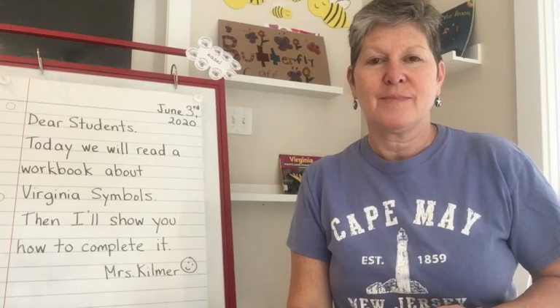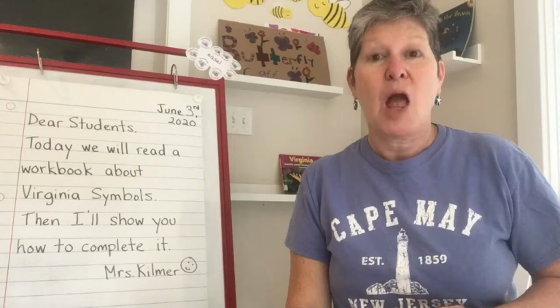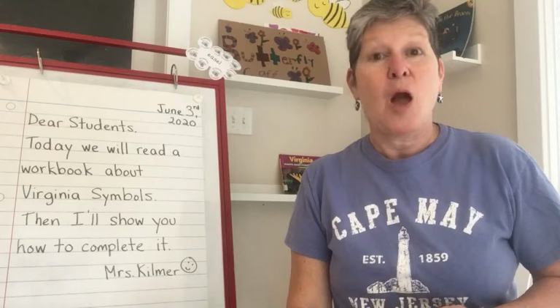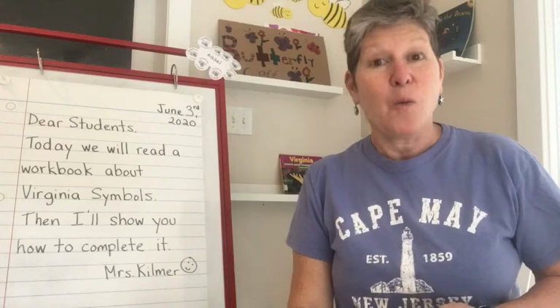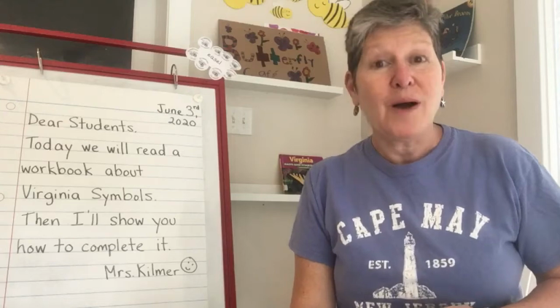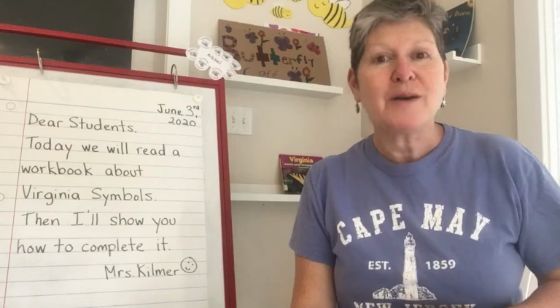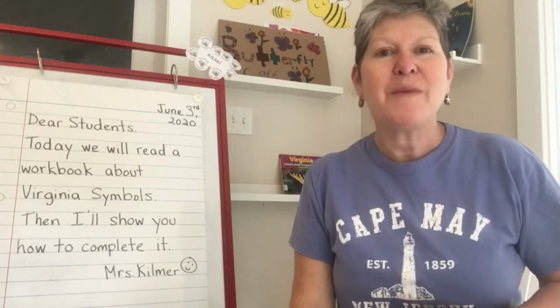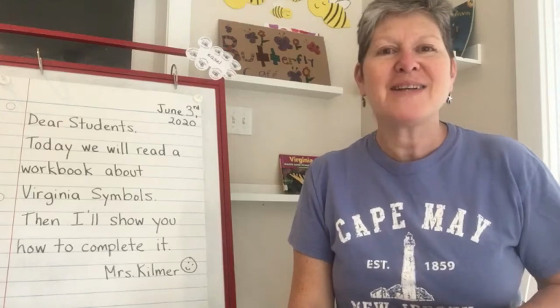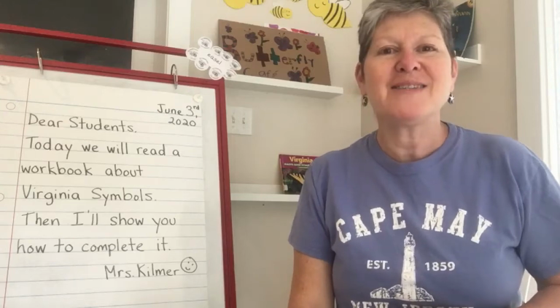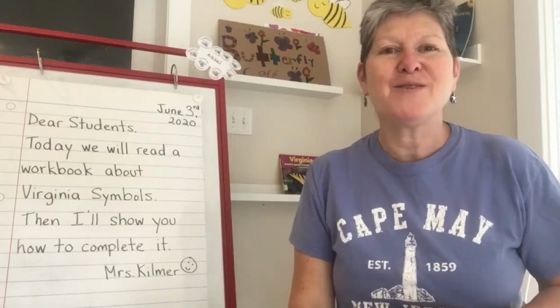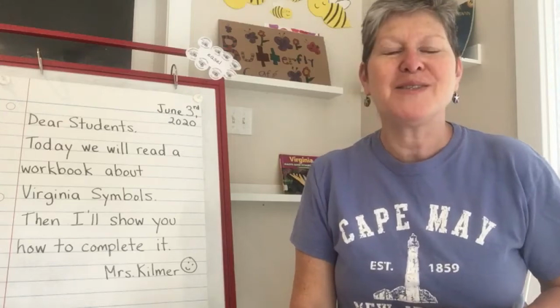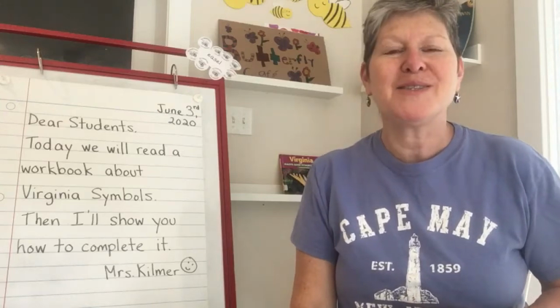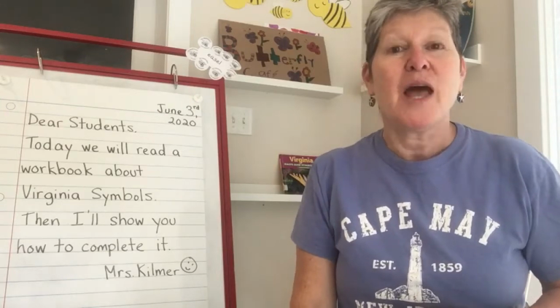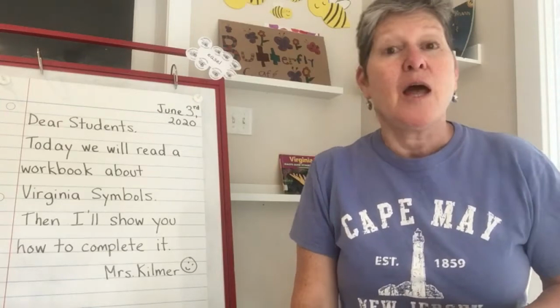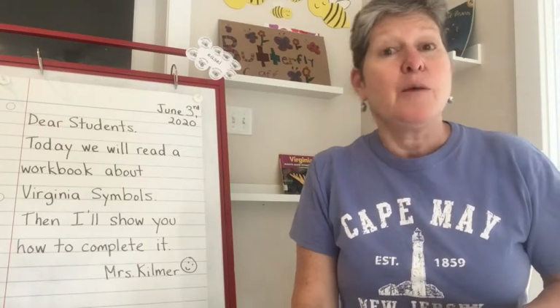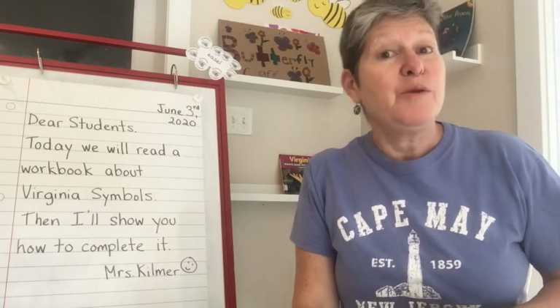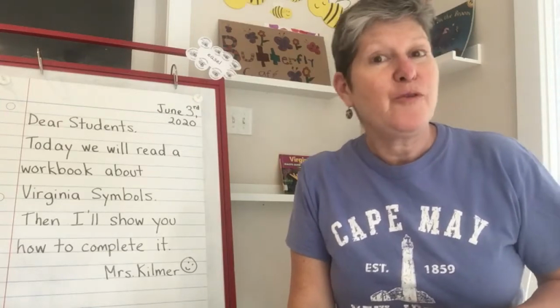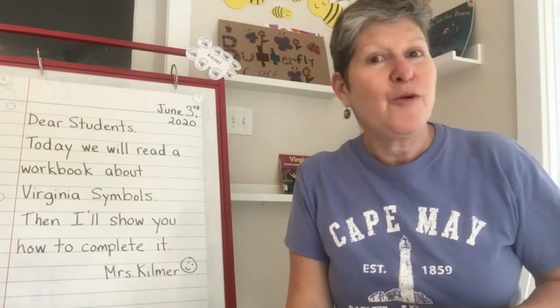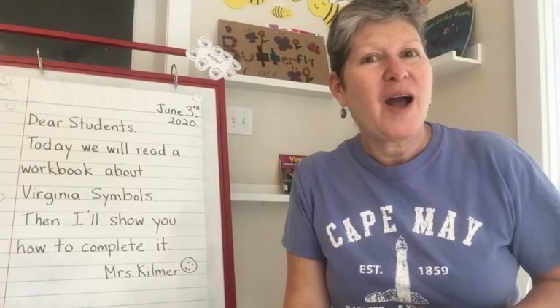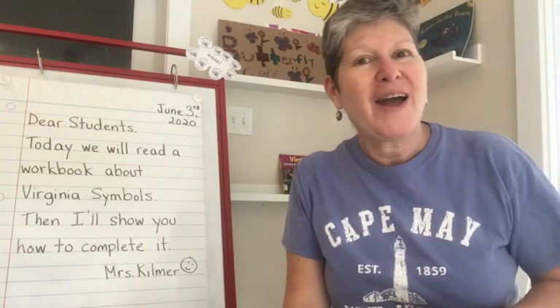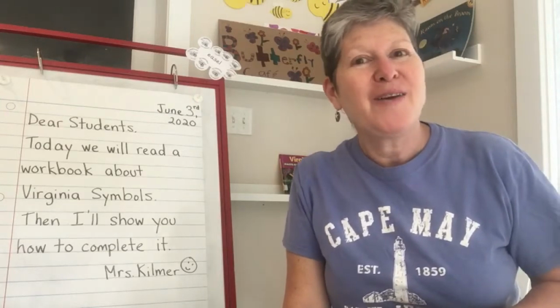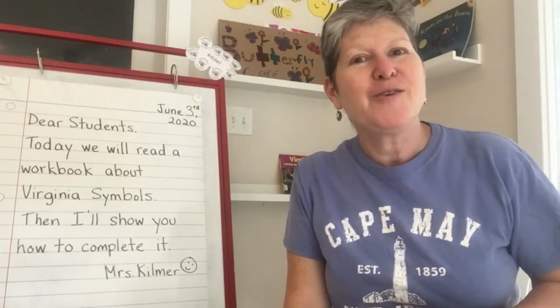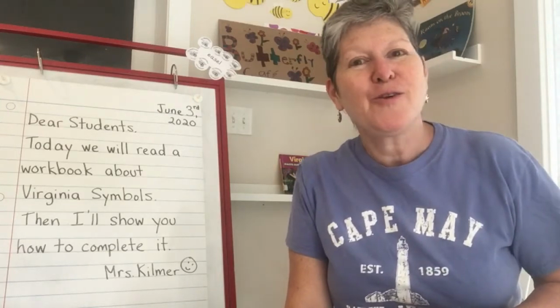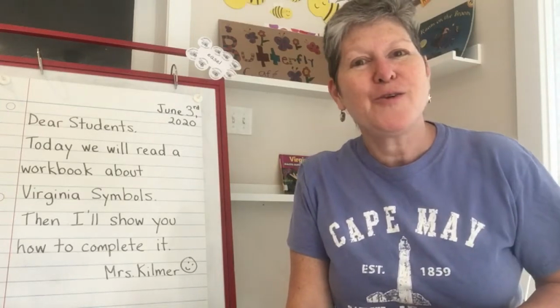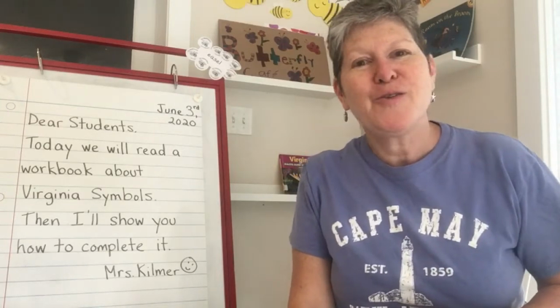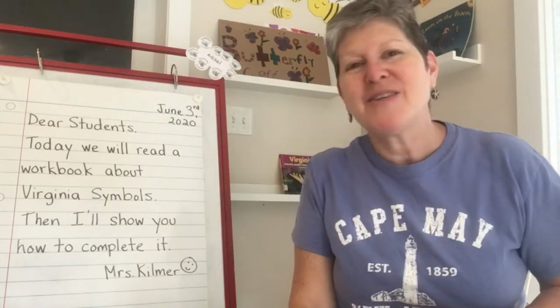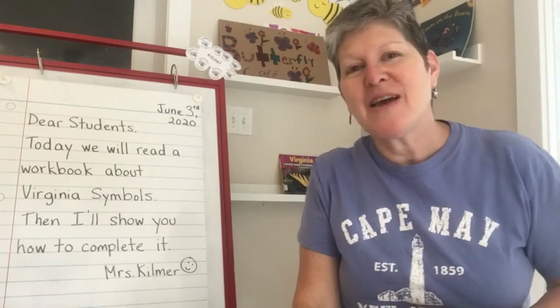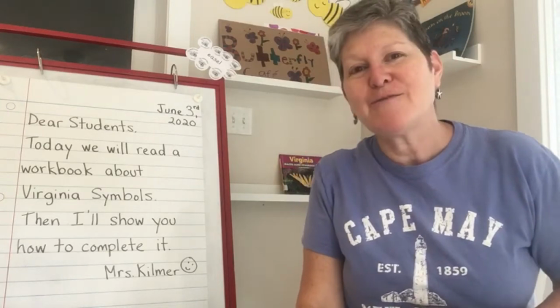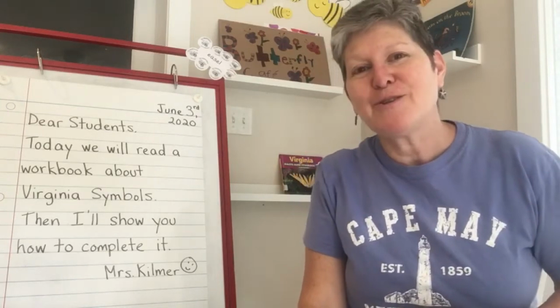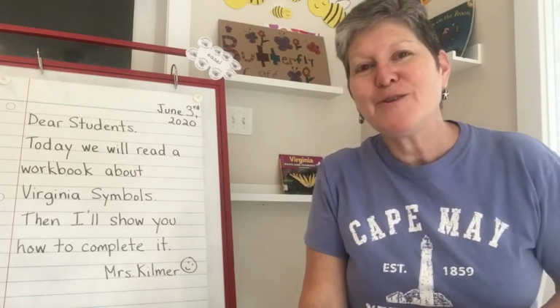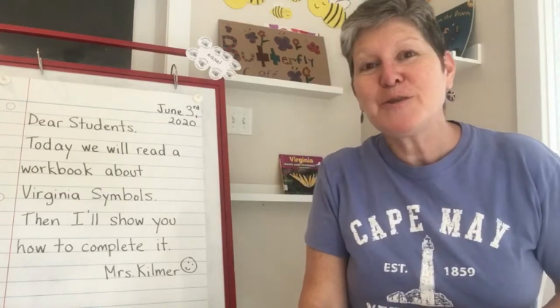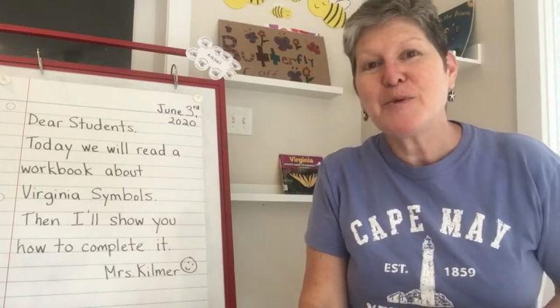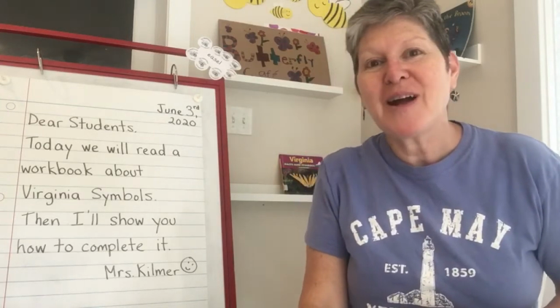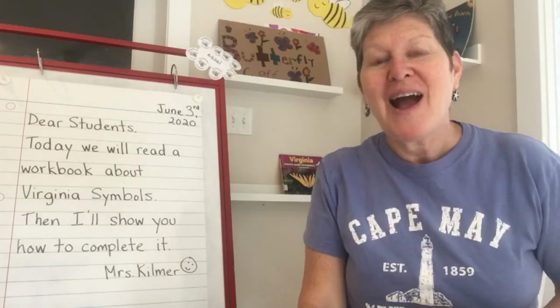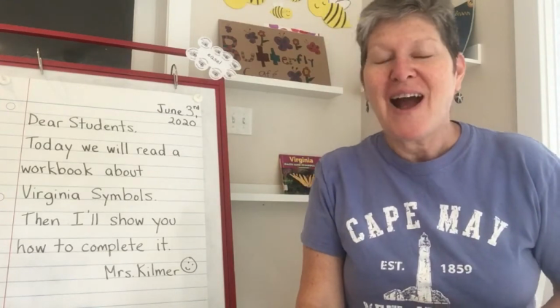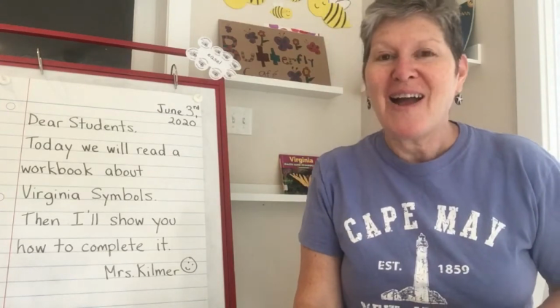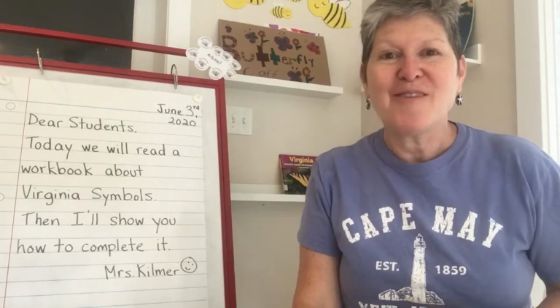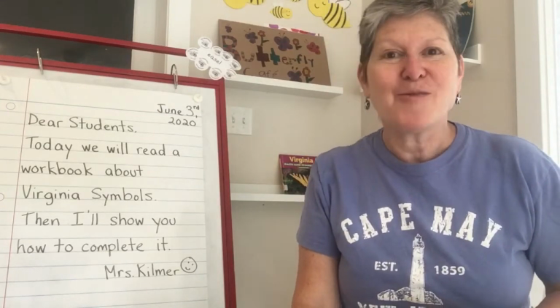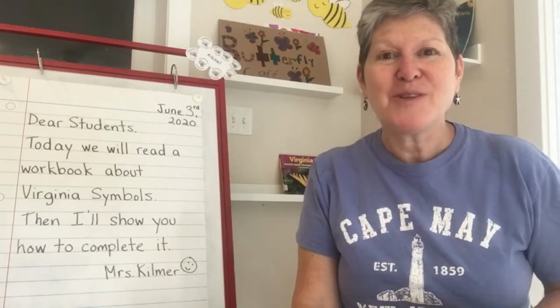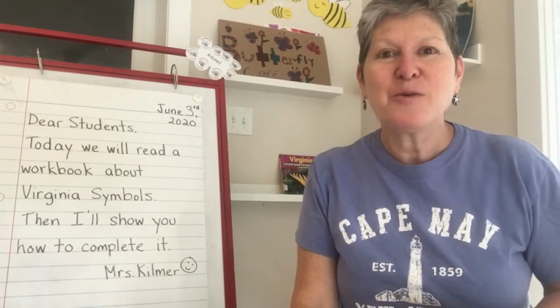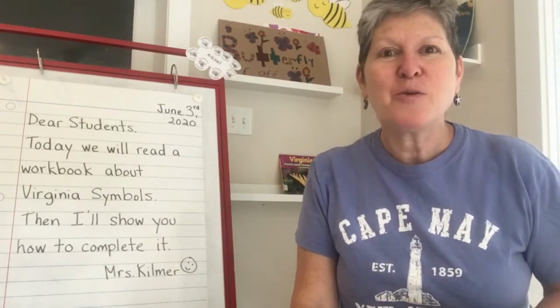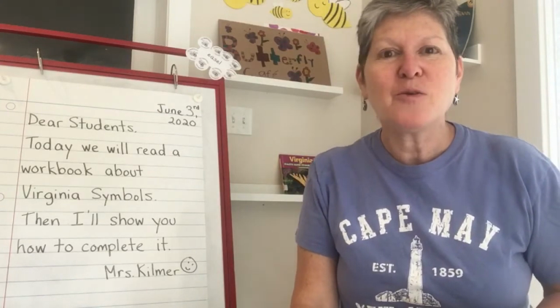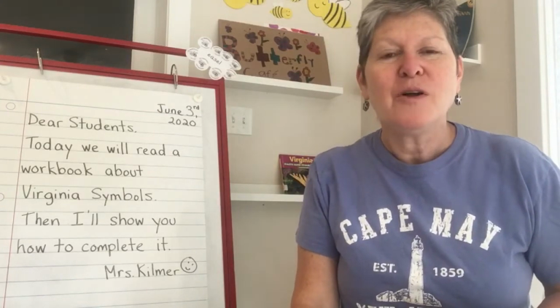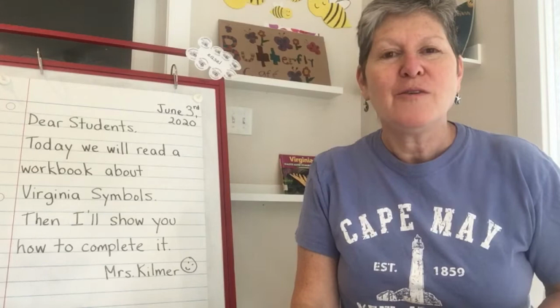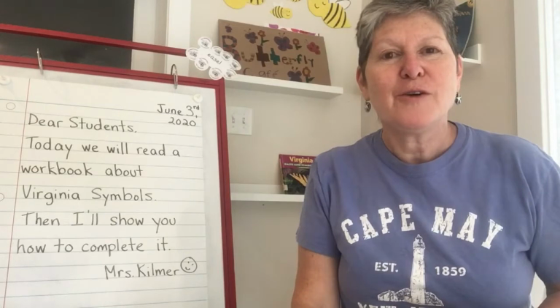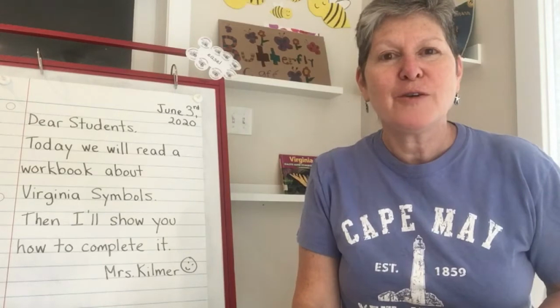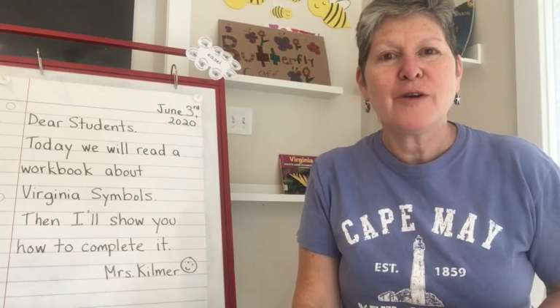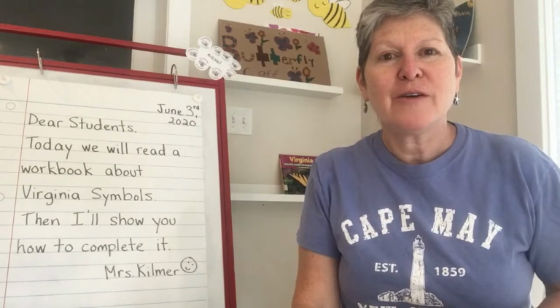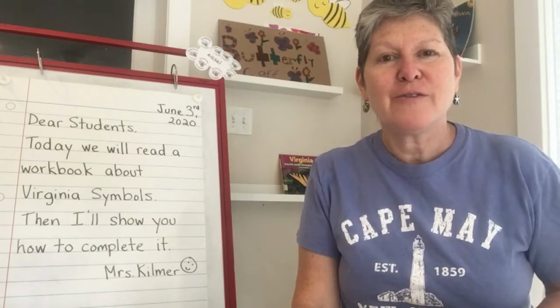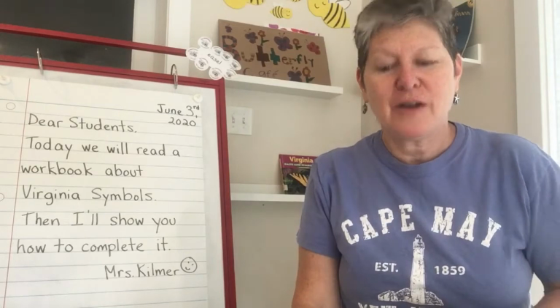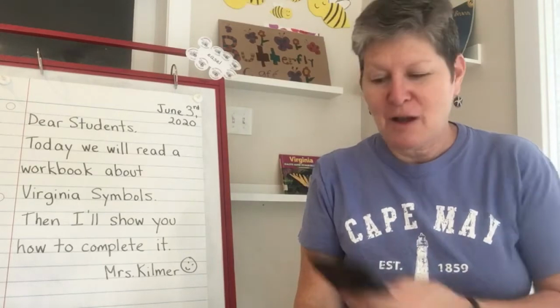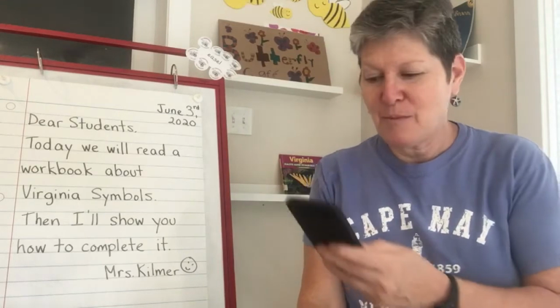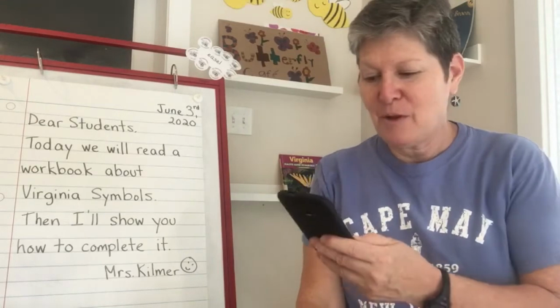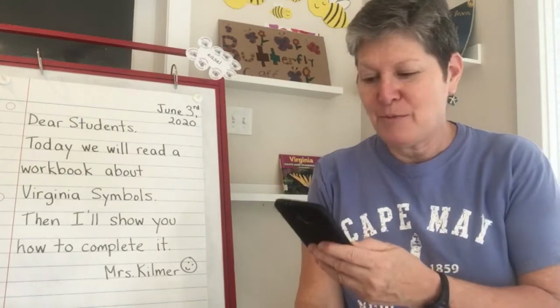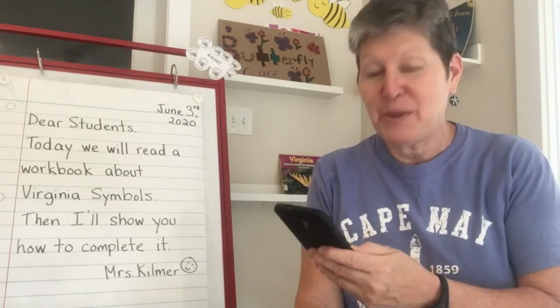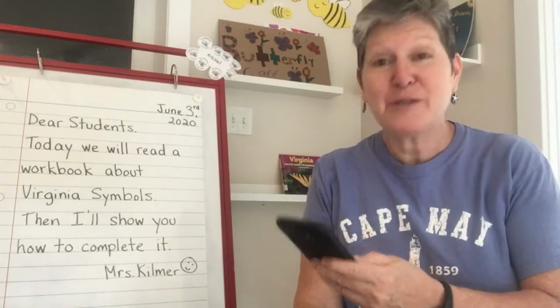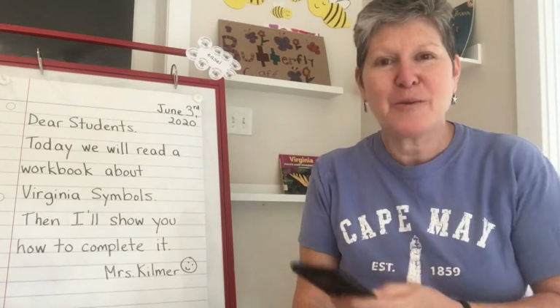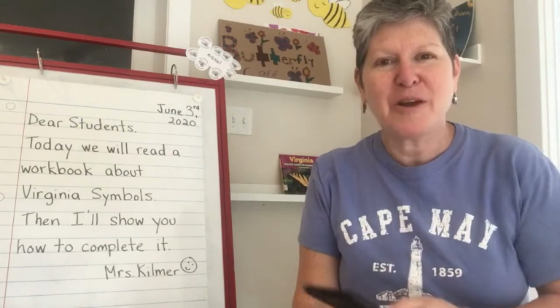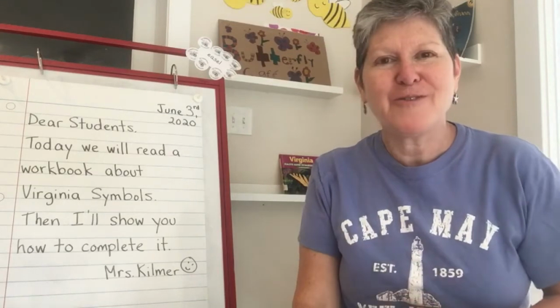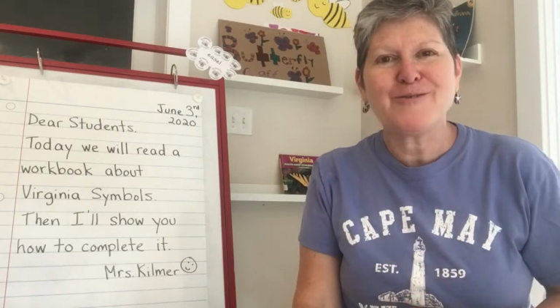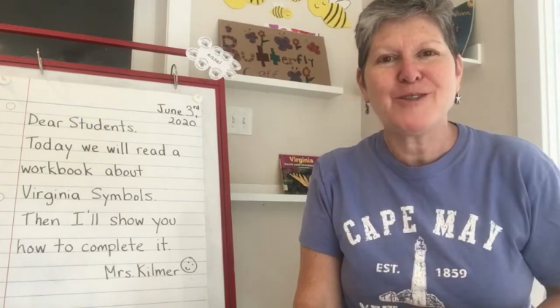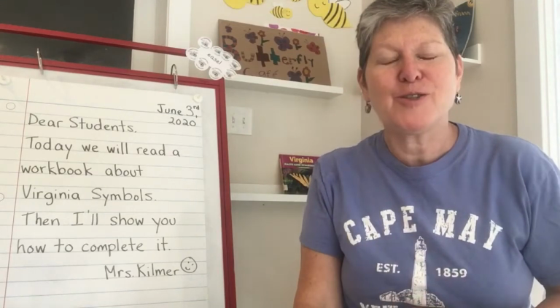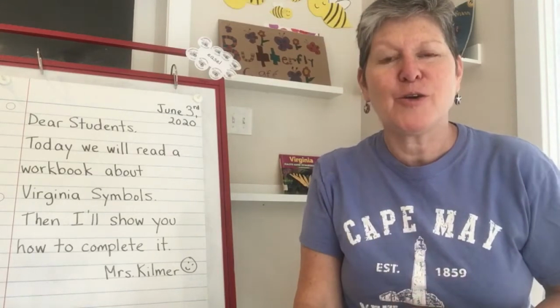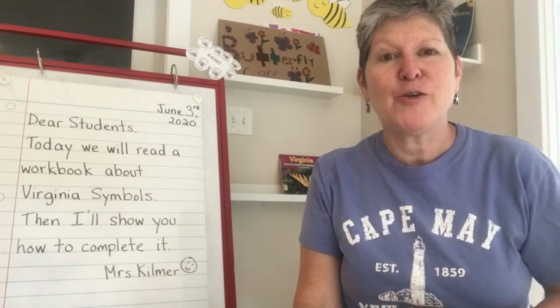Welcome back students. Before I show you this afternoon's book, I have a really cool photograph, a picture on my phone to show you.